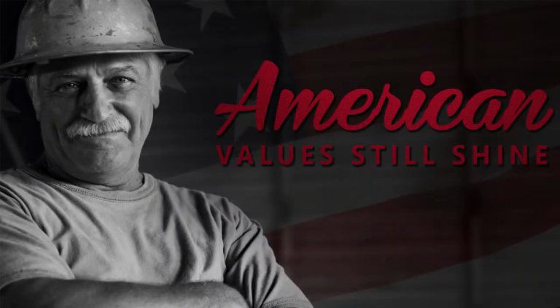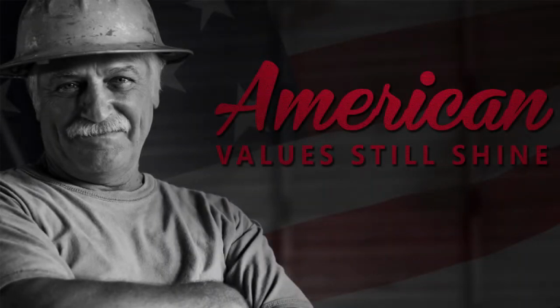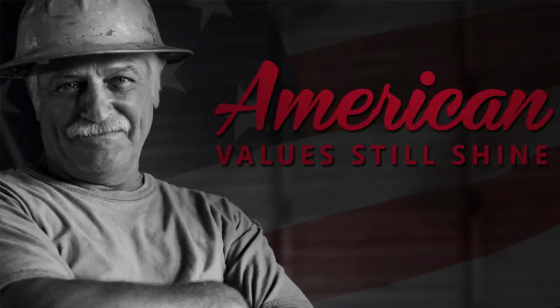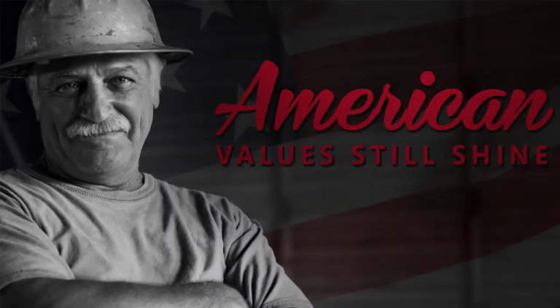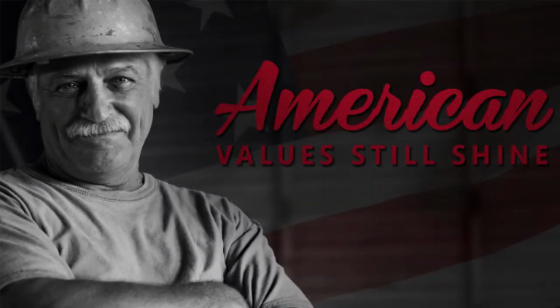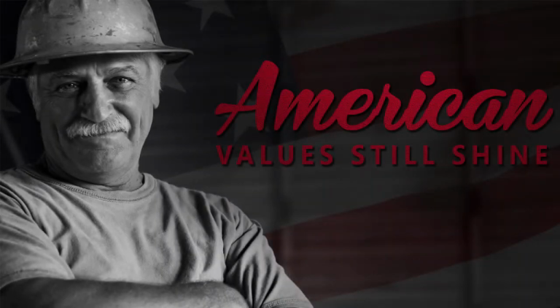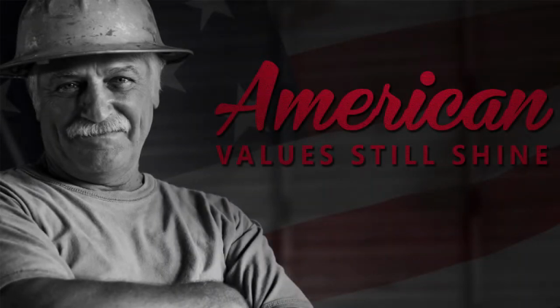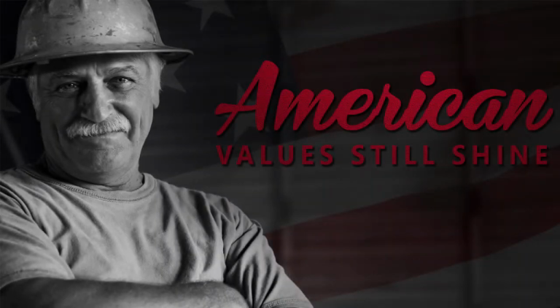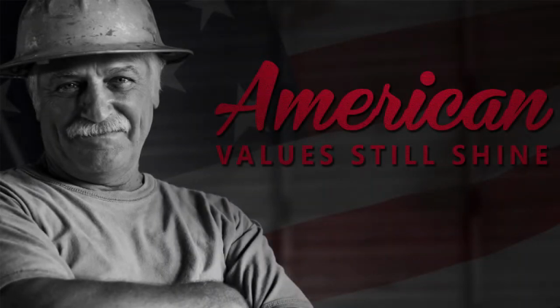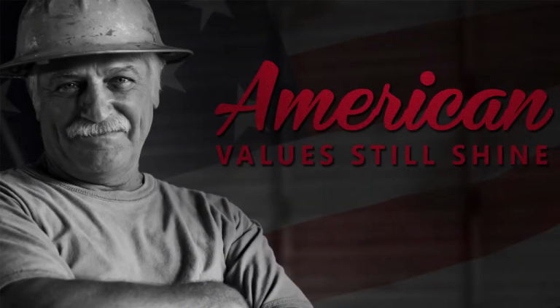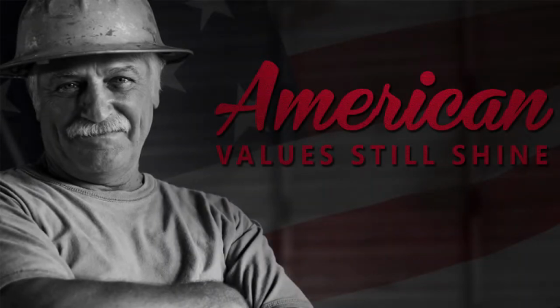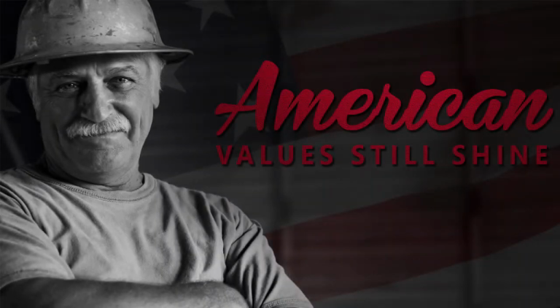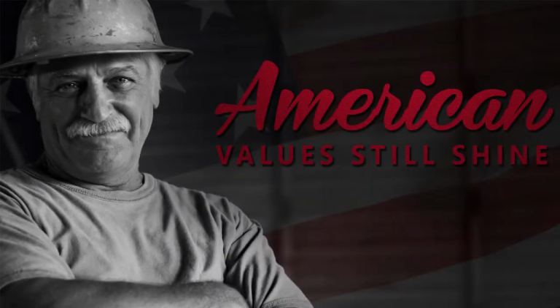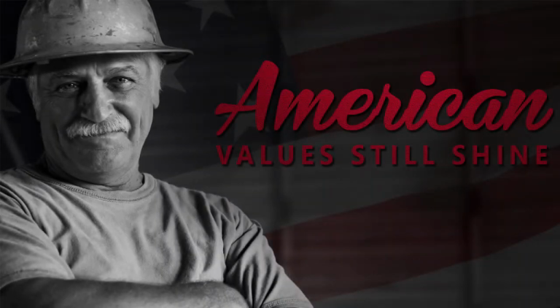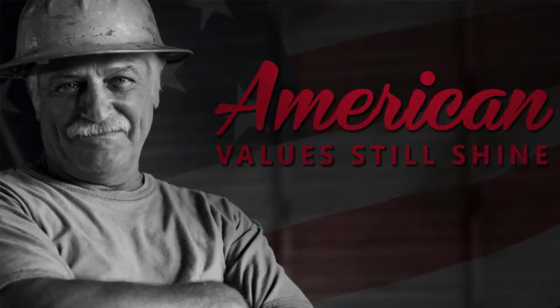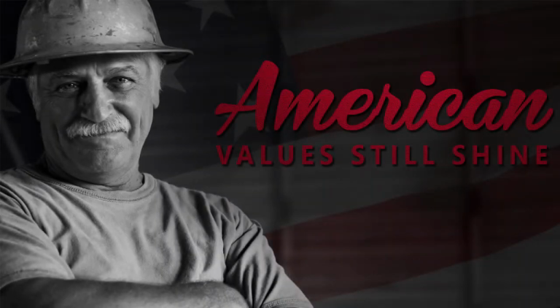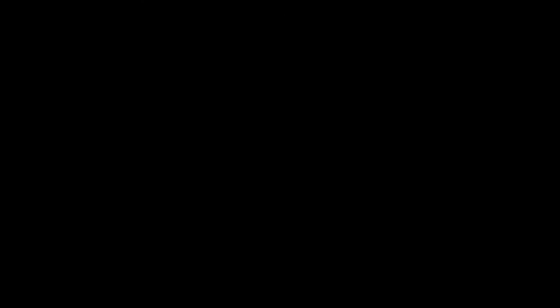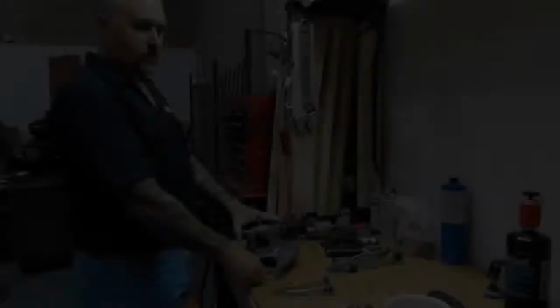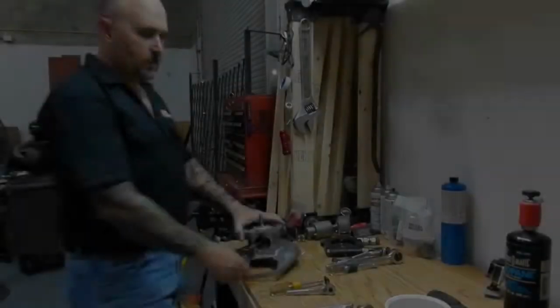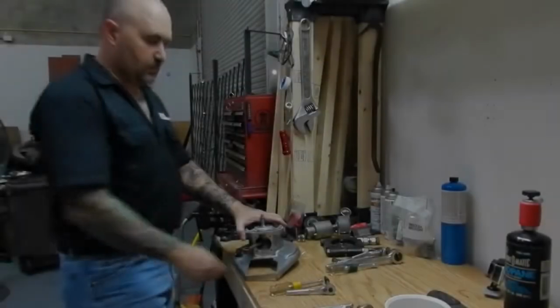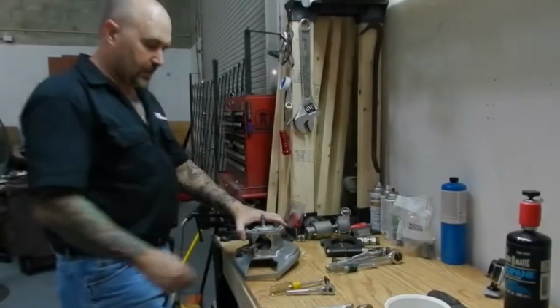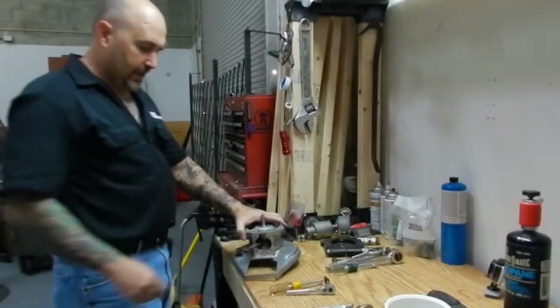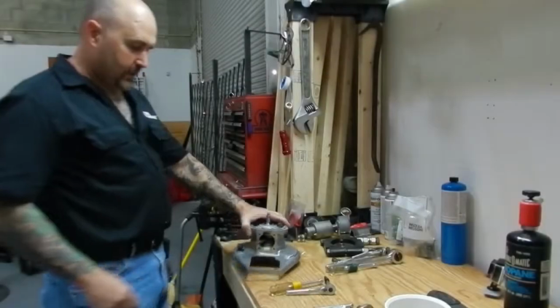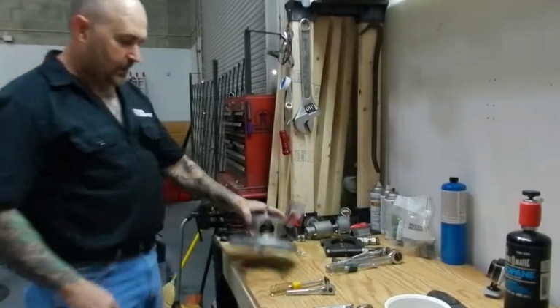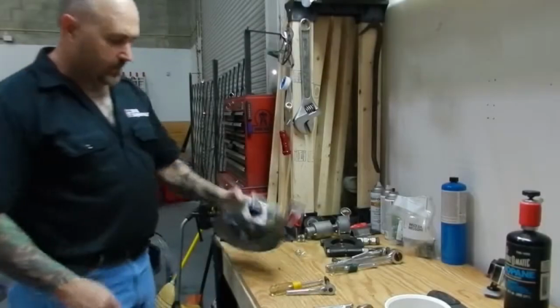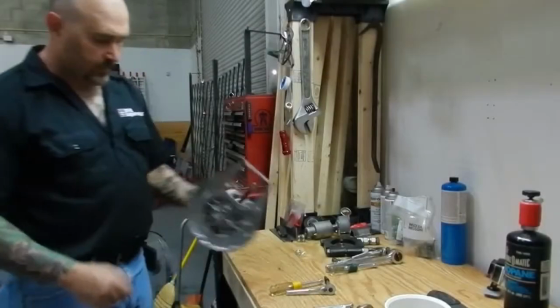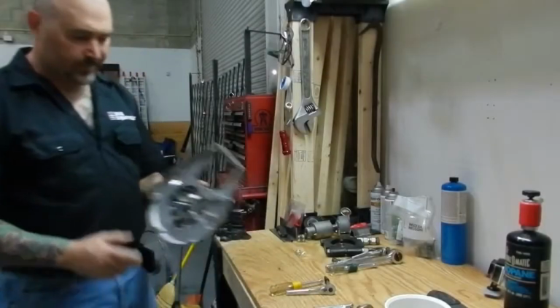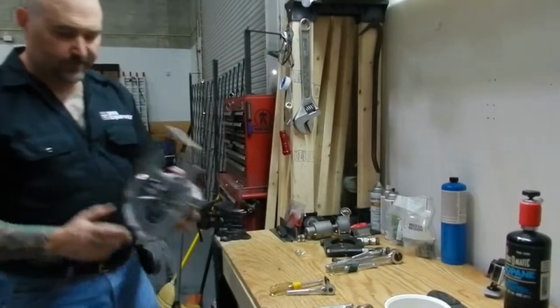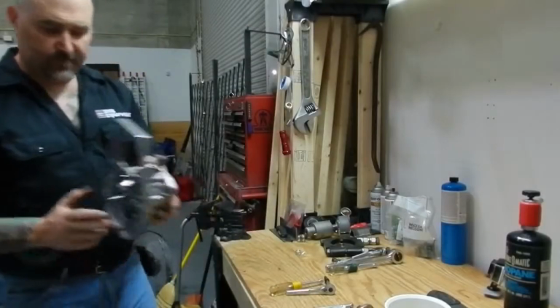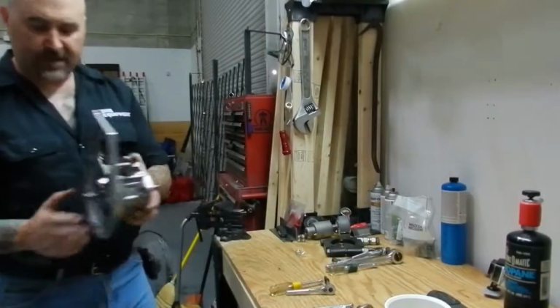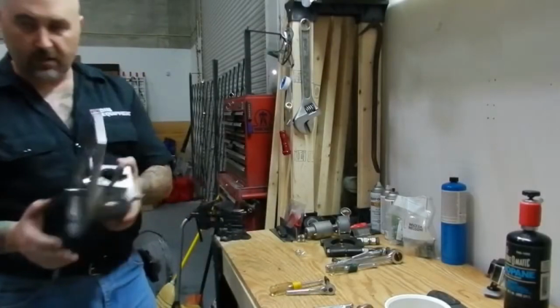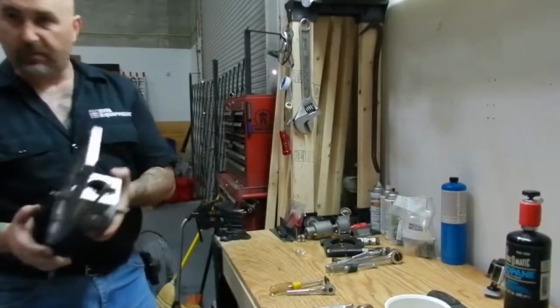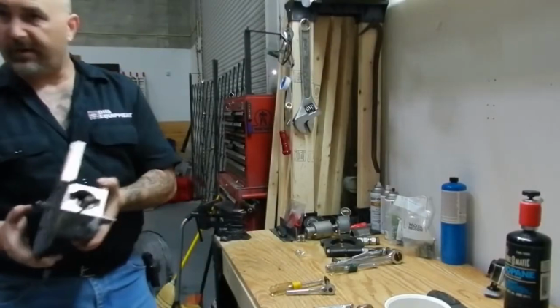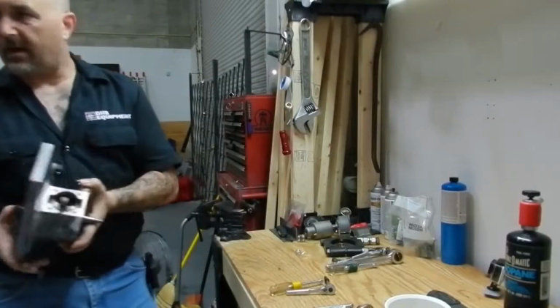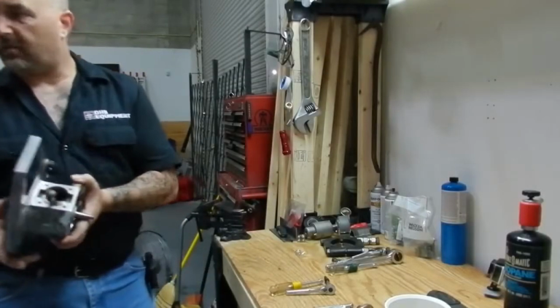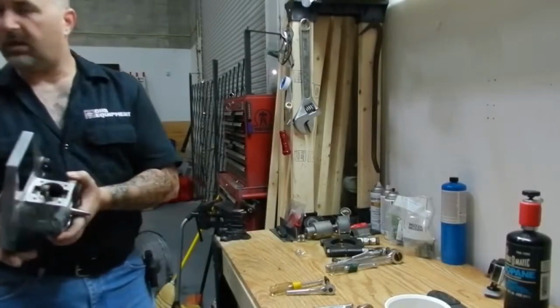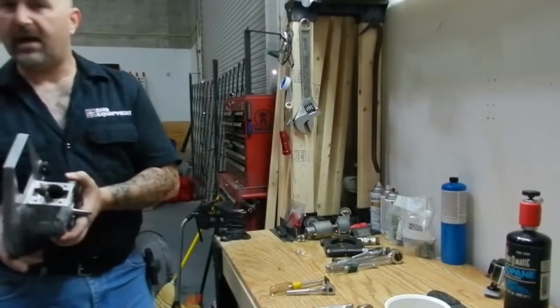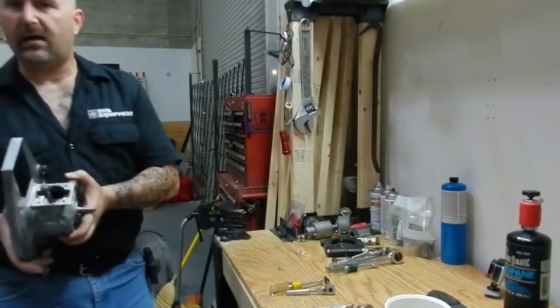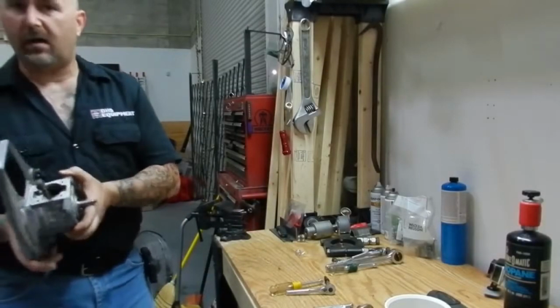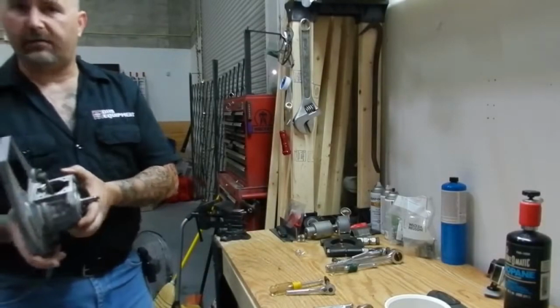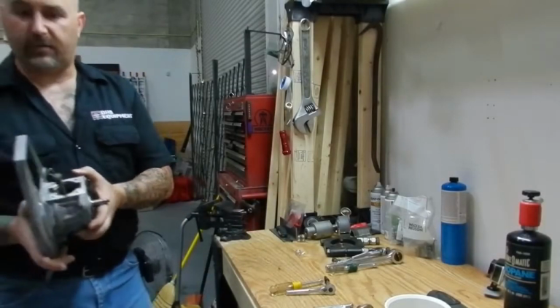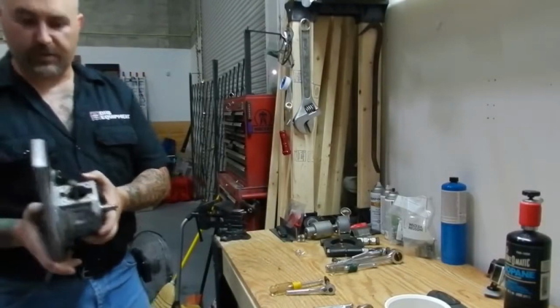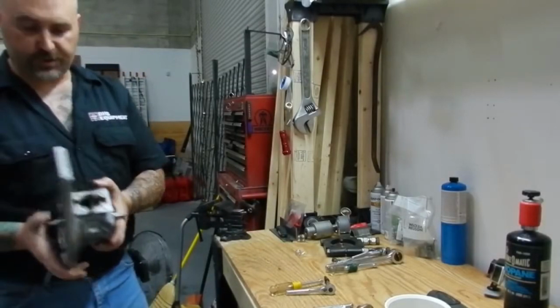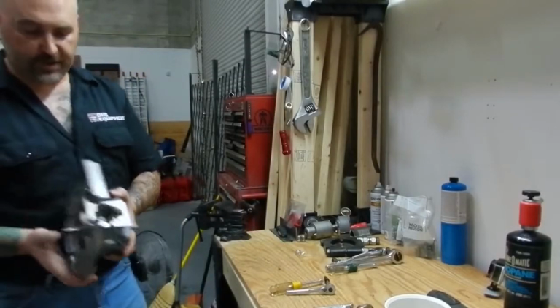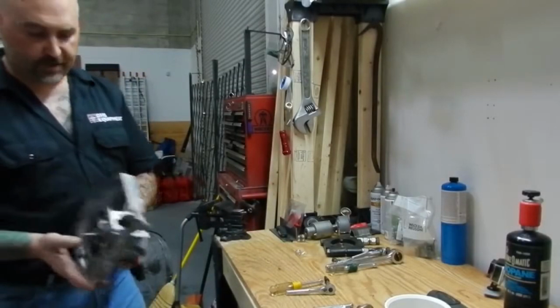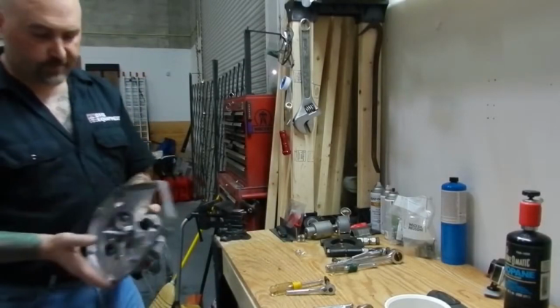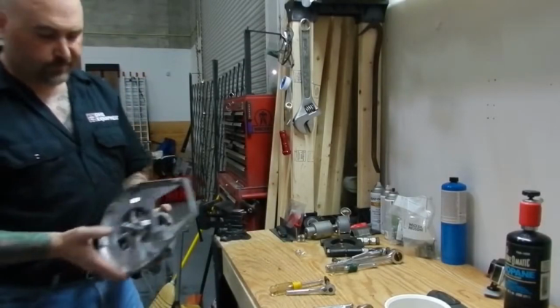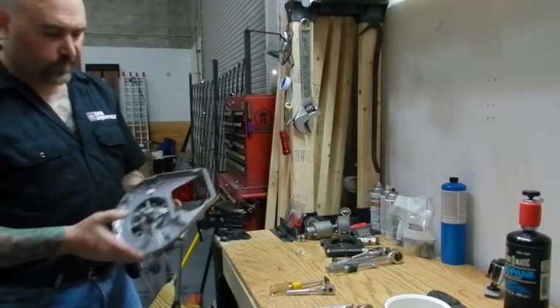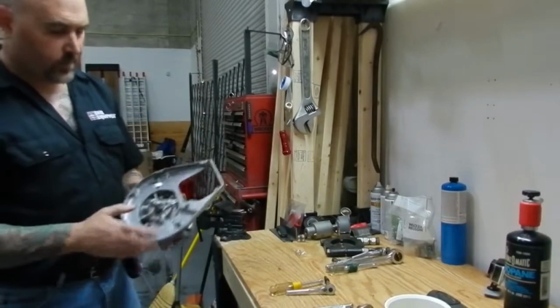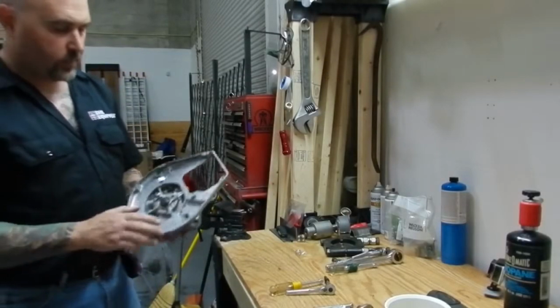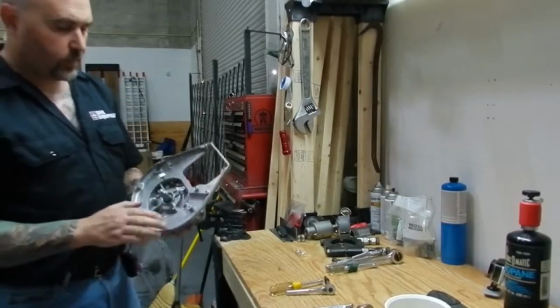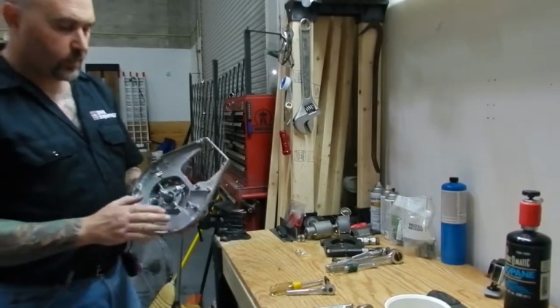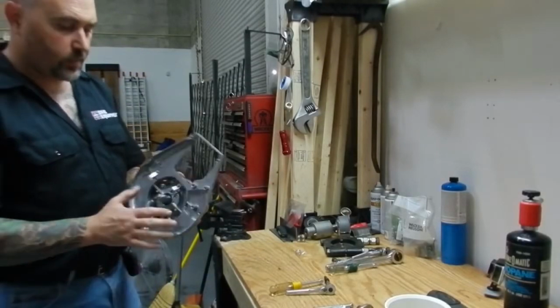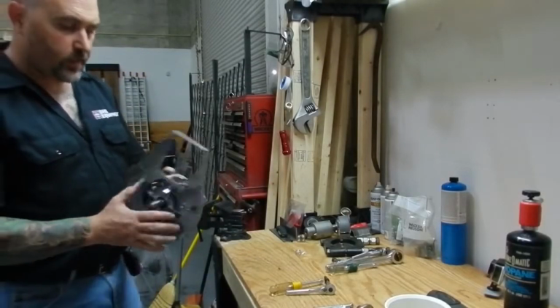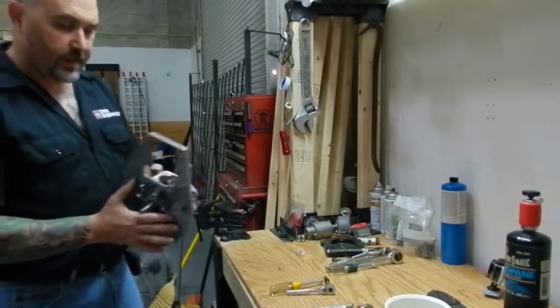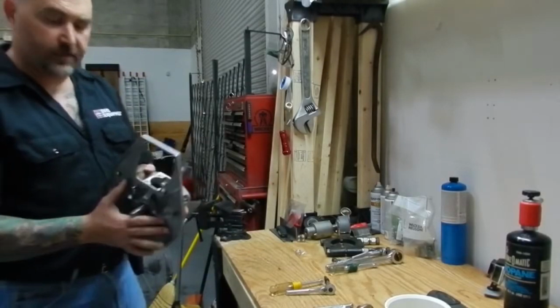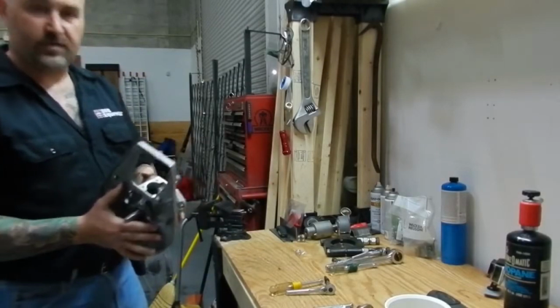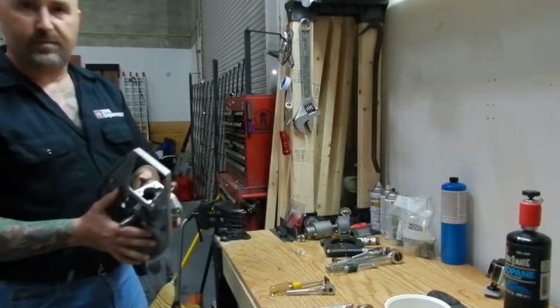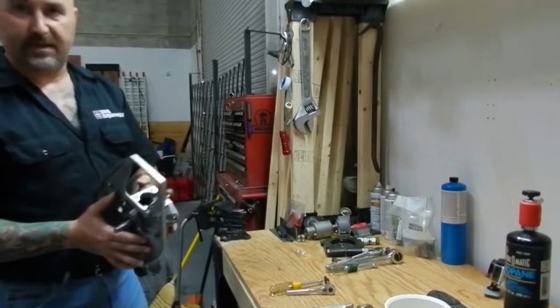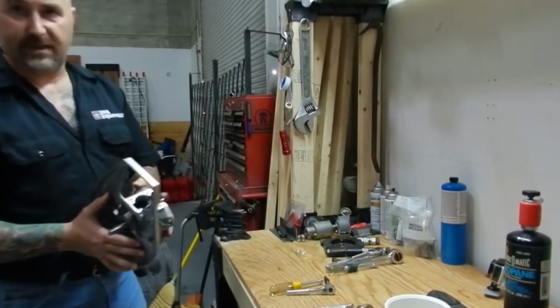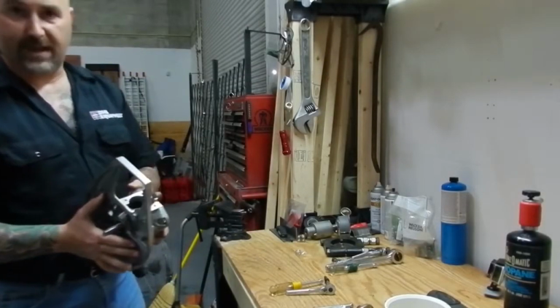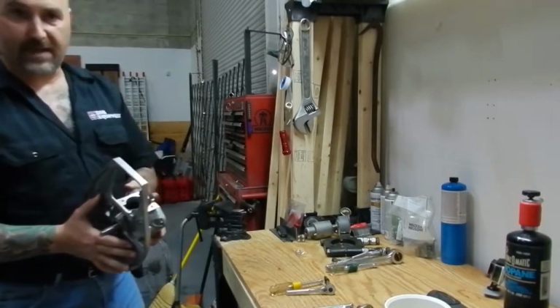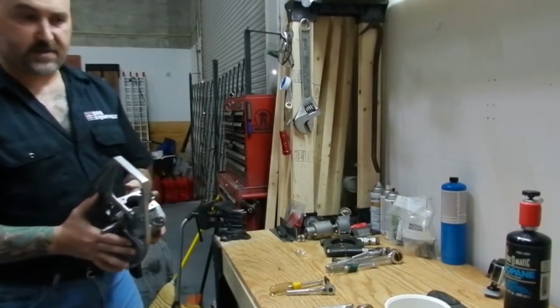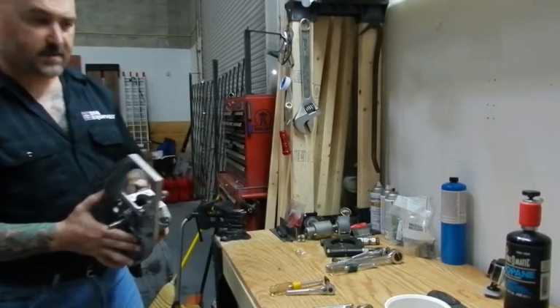DHSEquipmentCar.com. Now that we've got our block off of our jig, we're going to go ahead and split the cases.